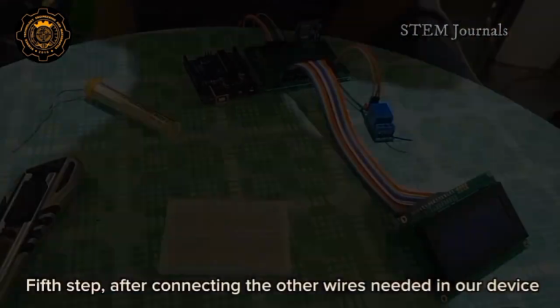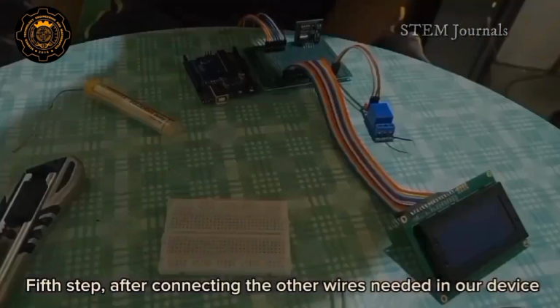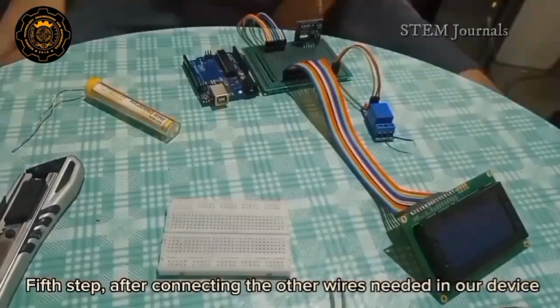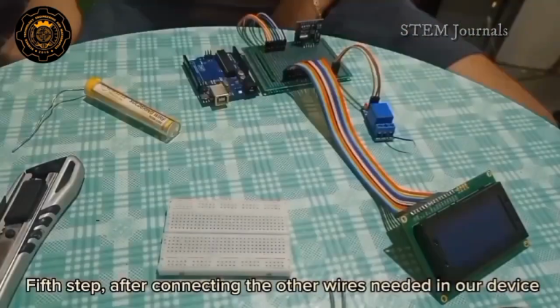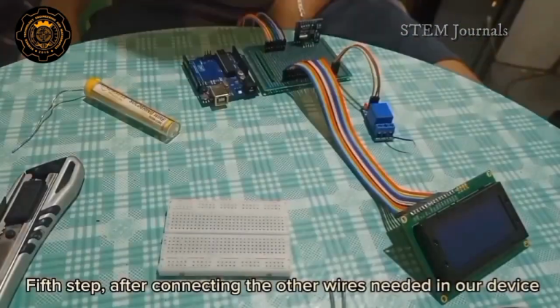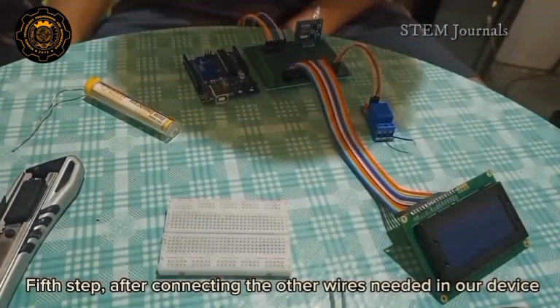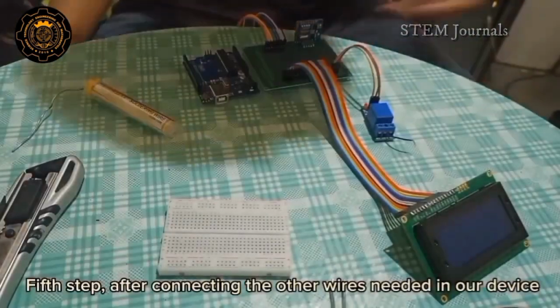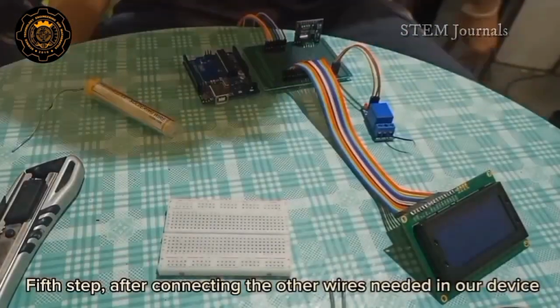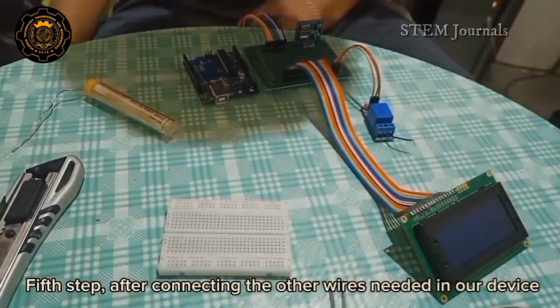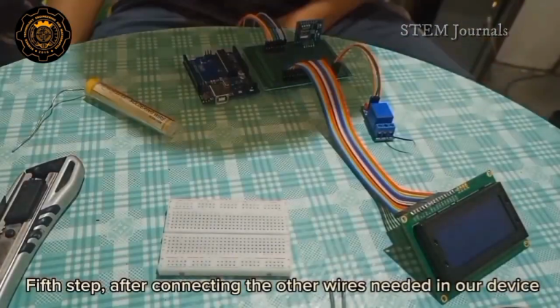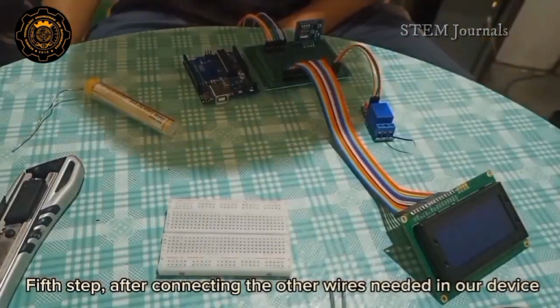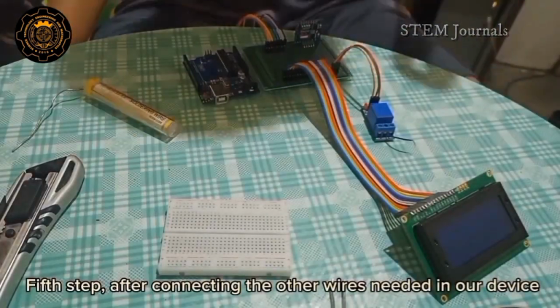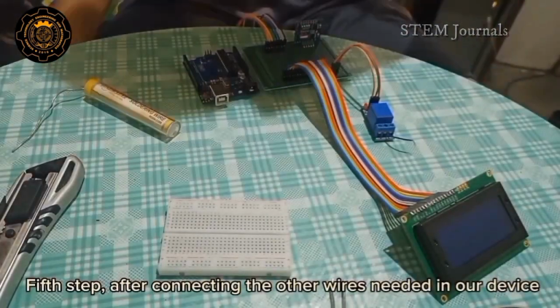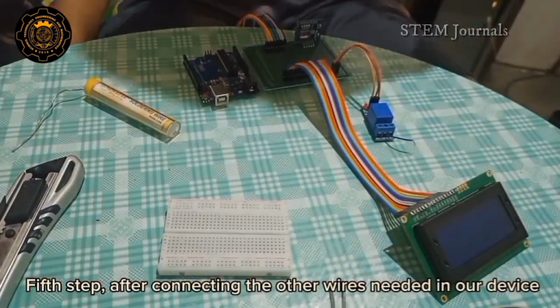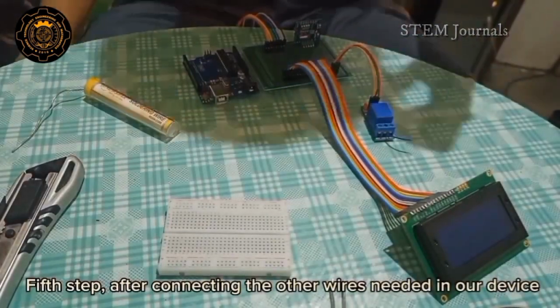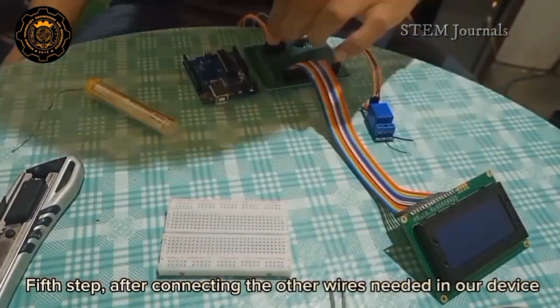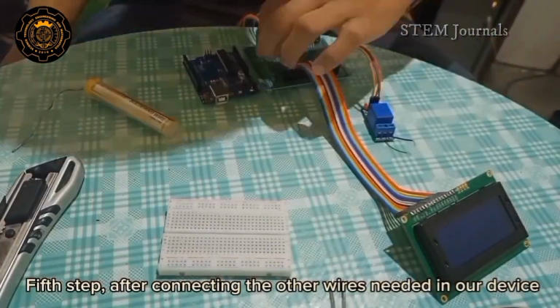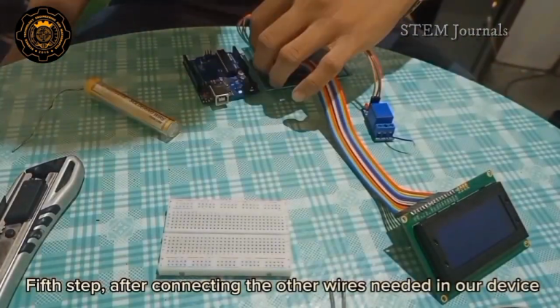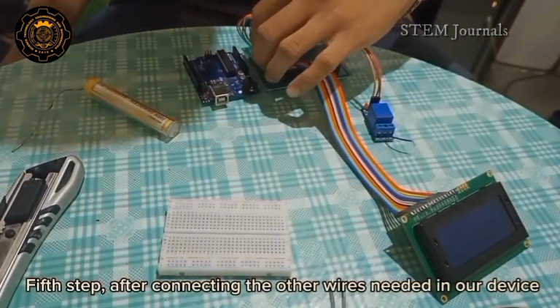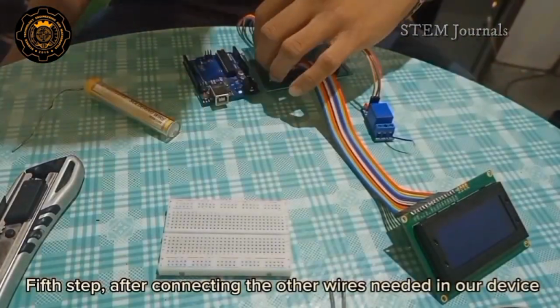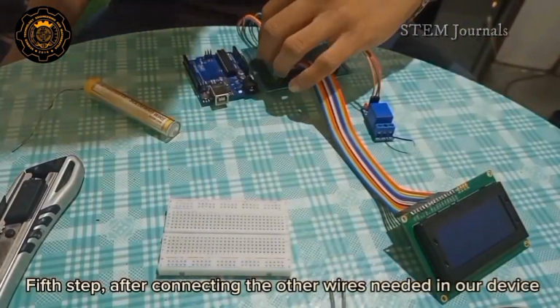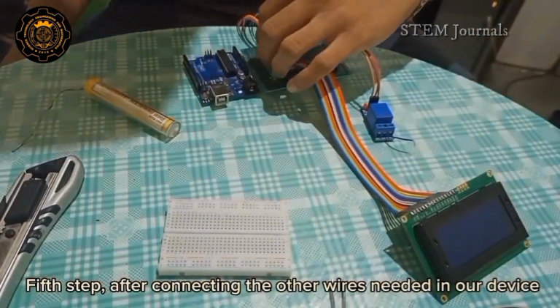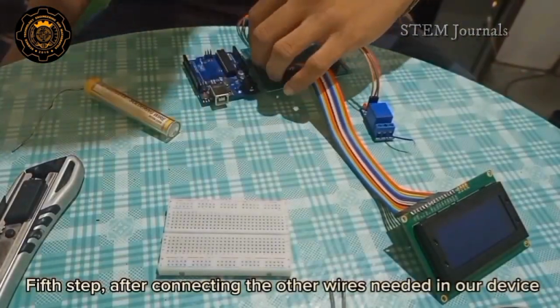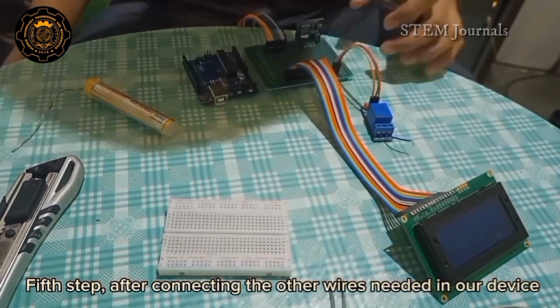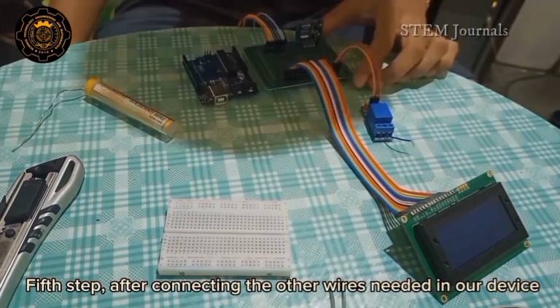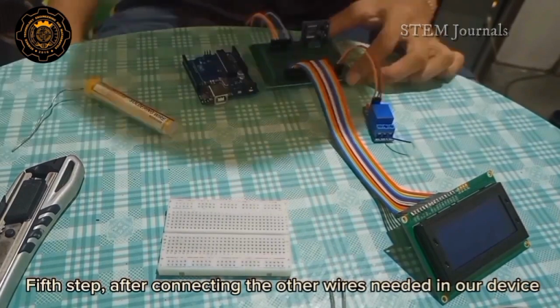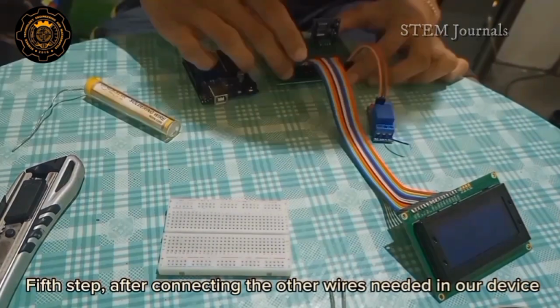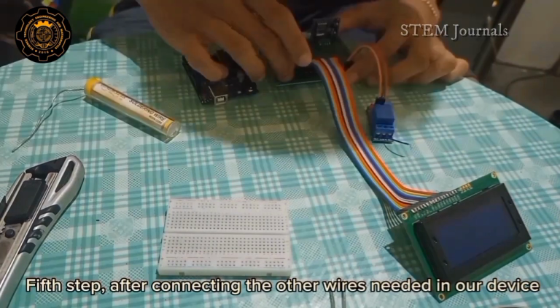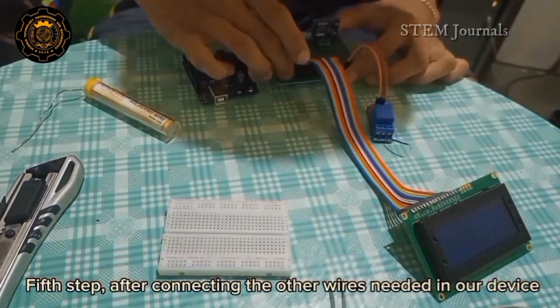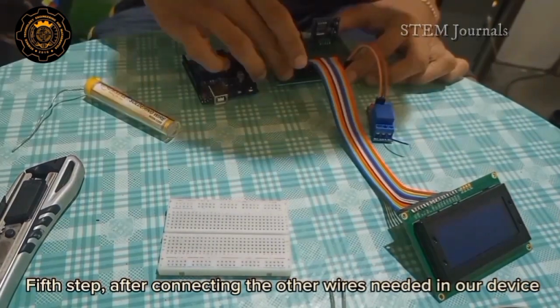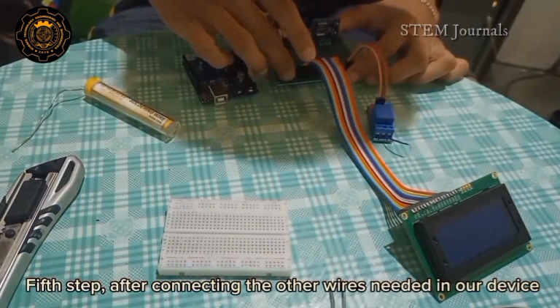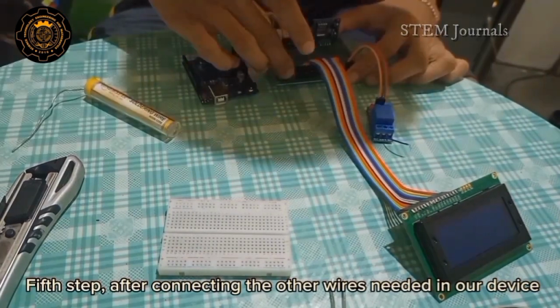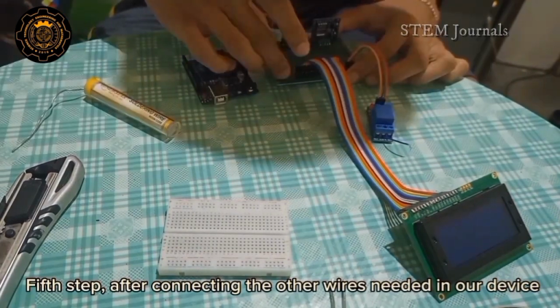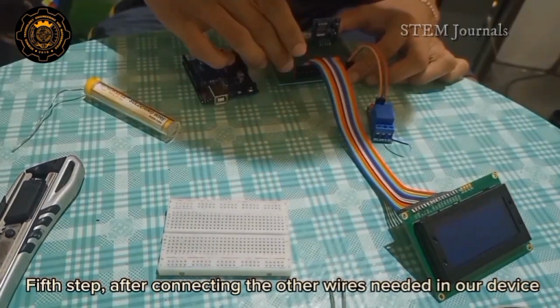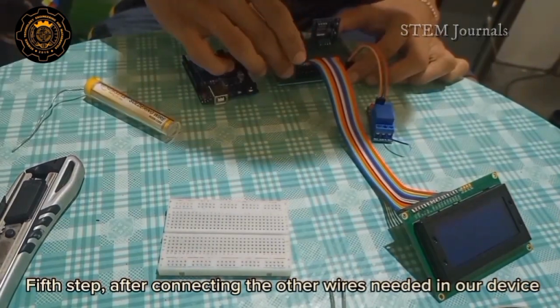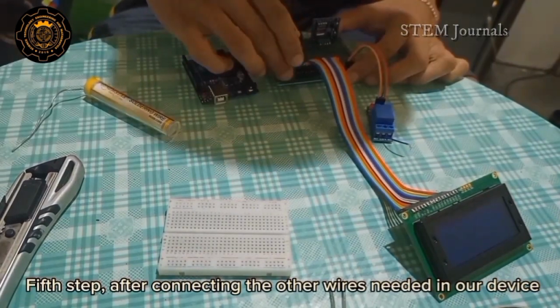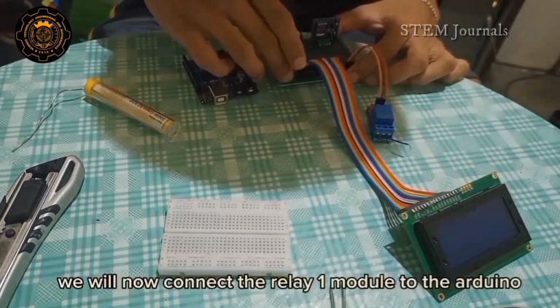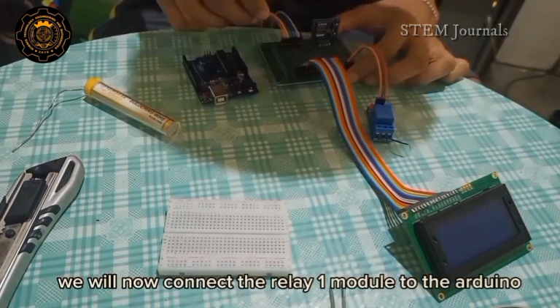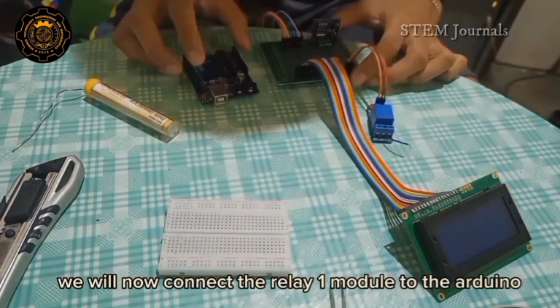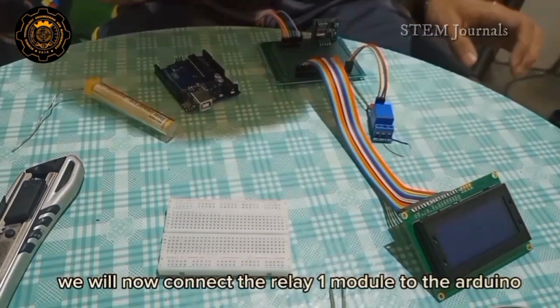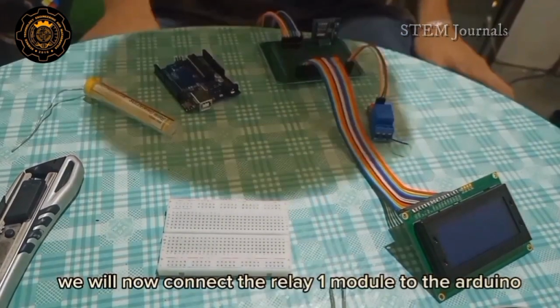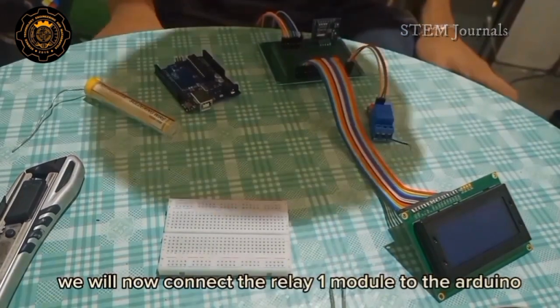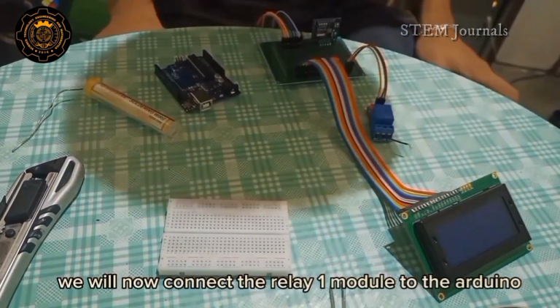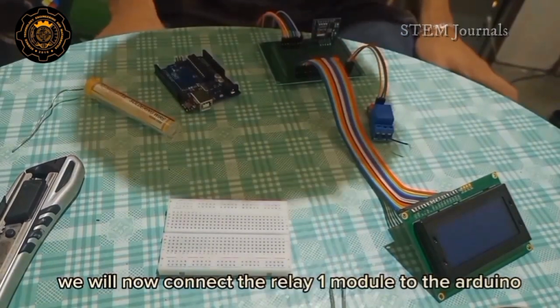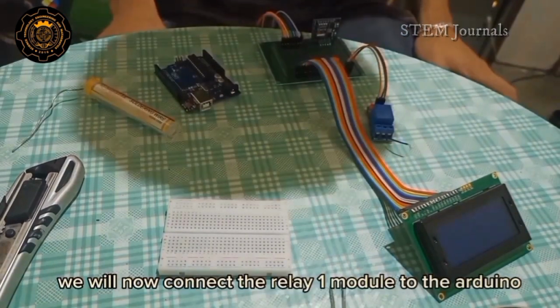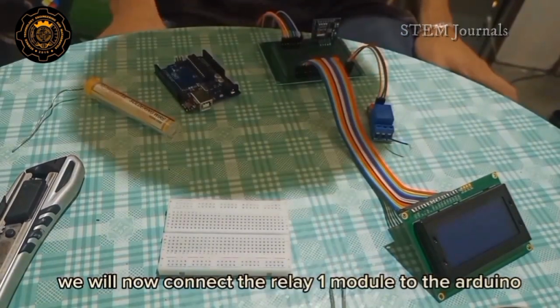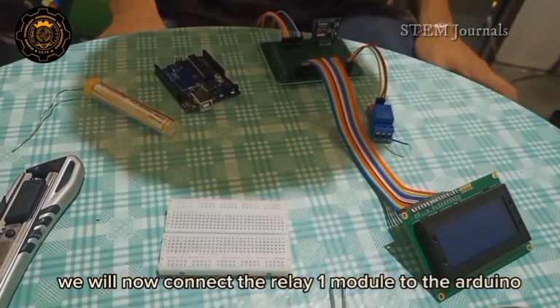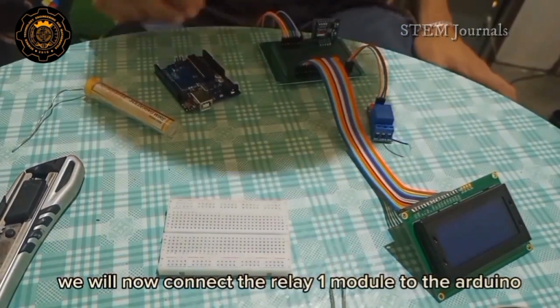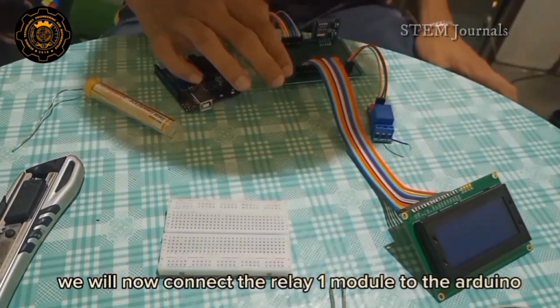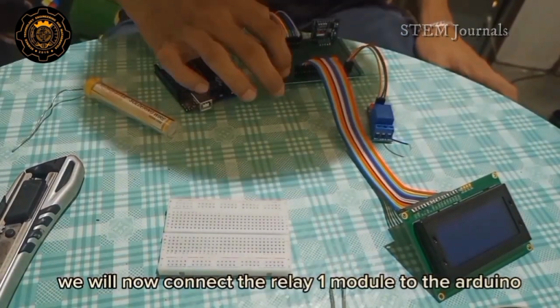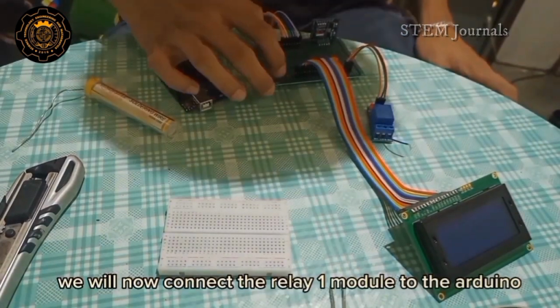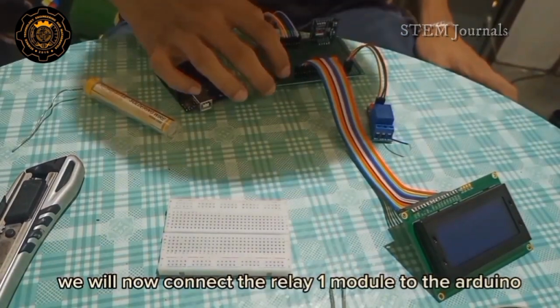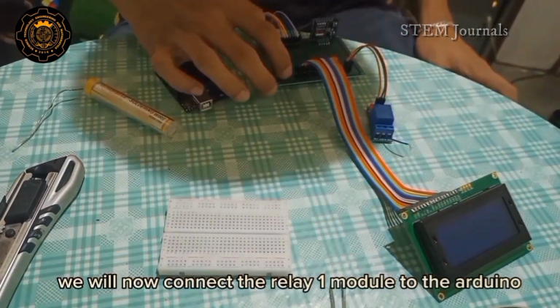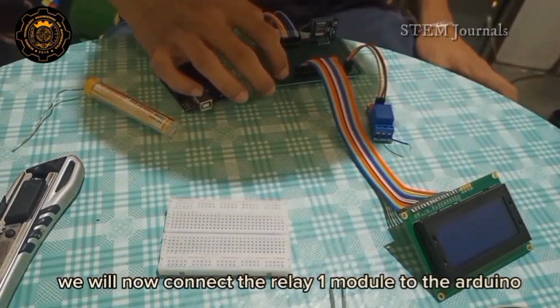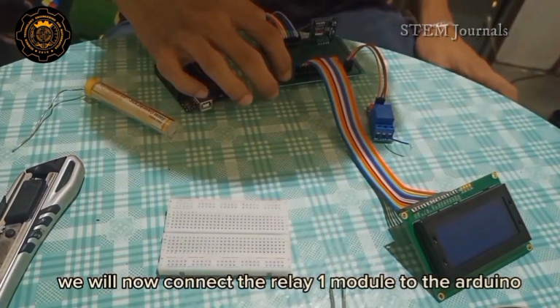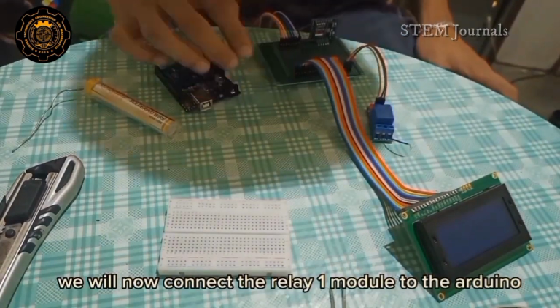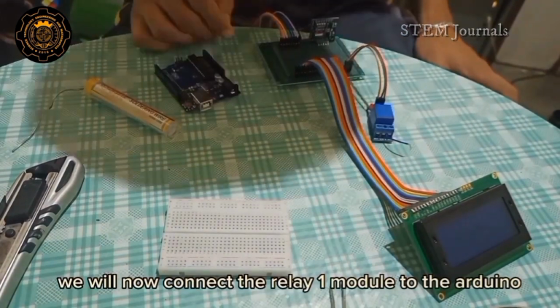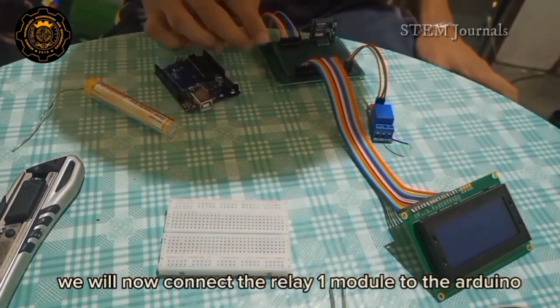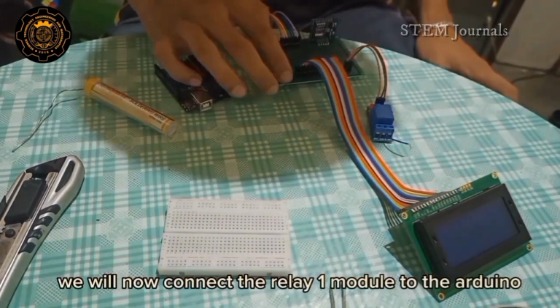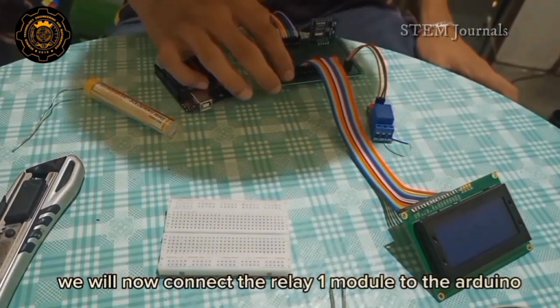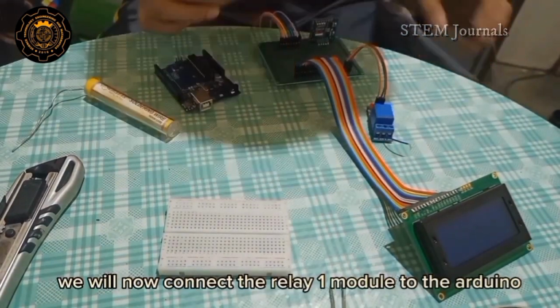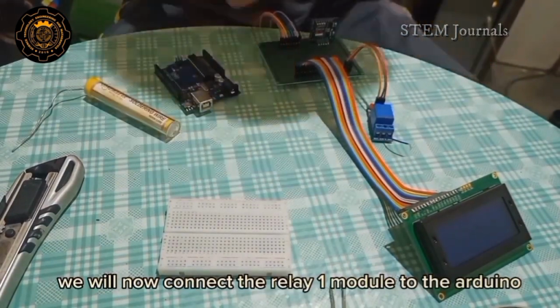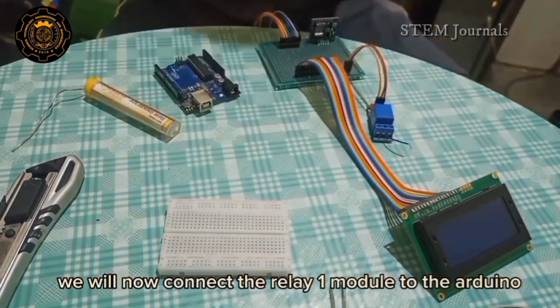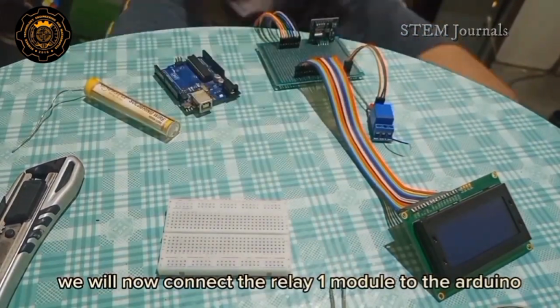Fifth step: after connecting the other wires needed in our device, we will now connect the relay 1 module to the R2 pin.